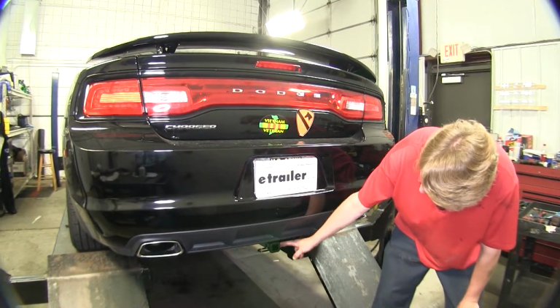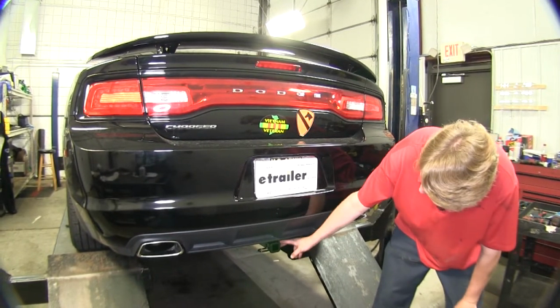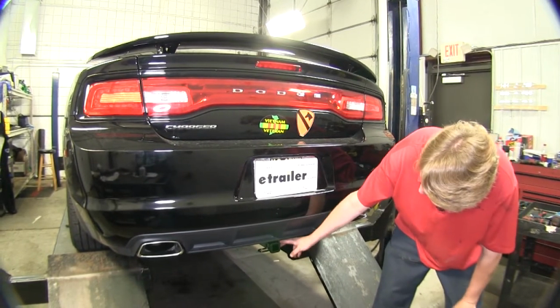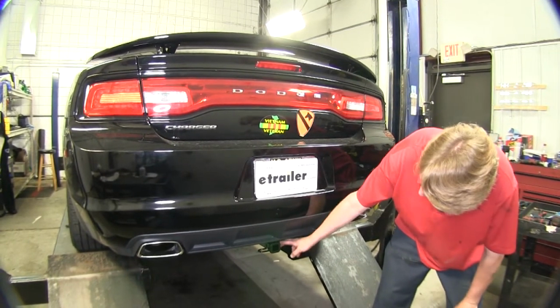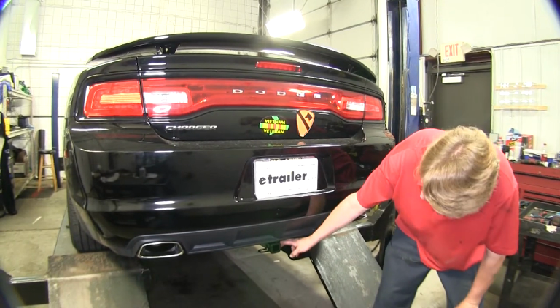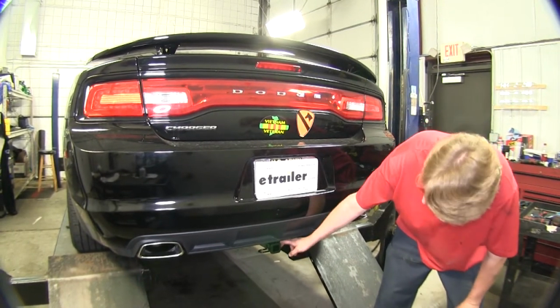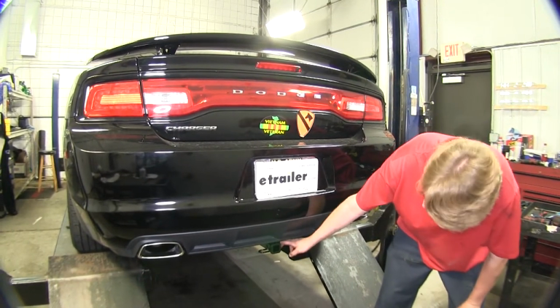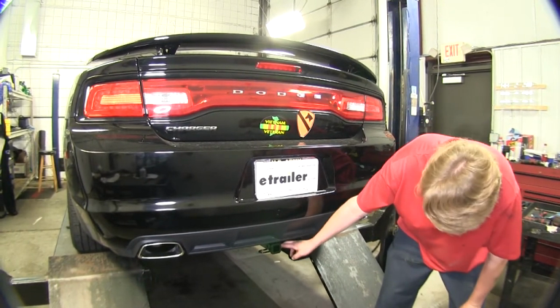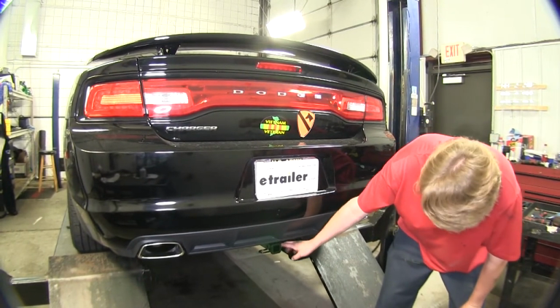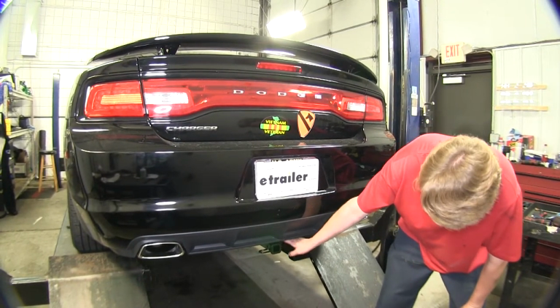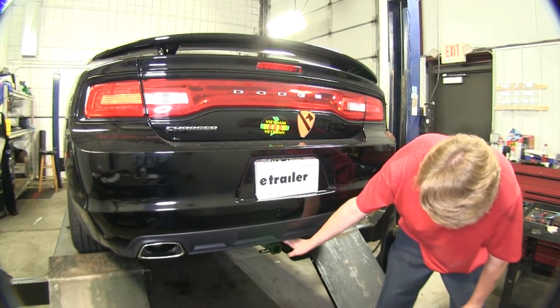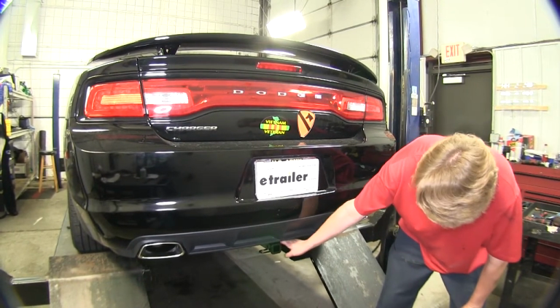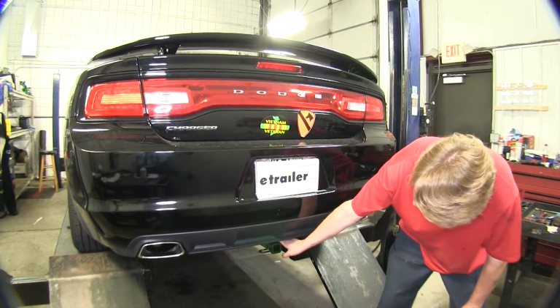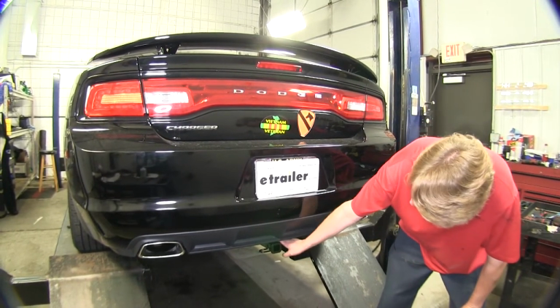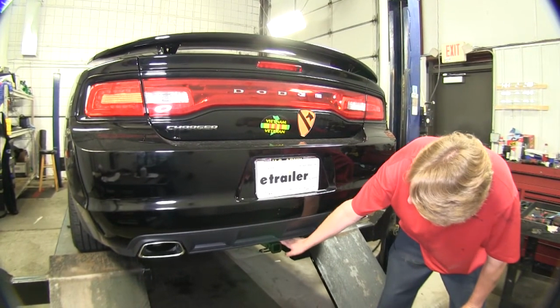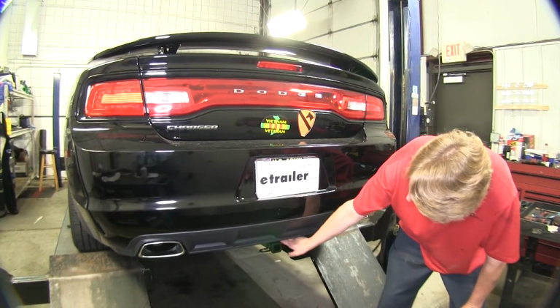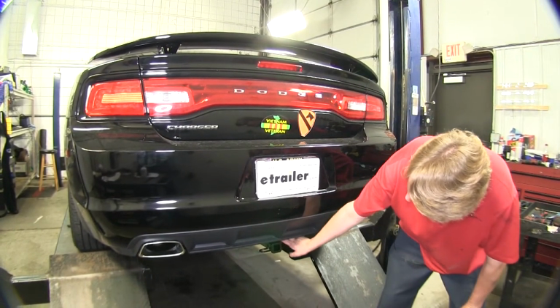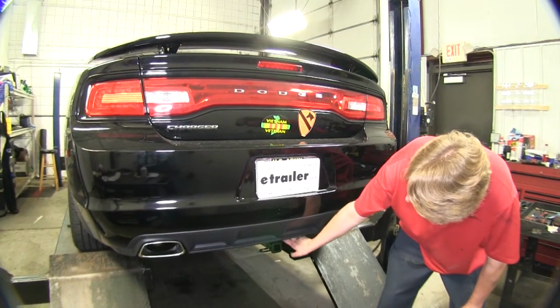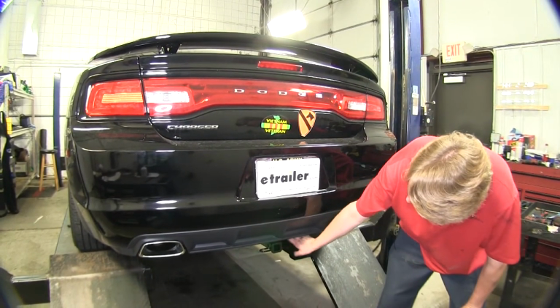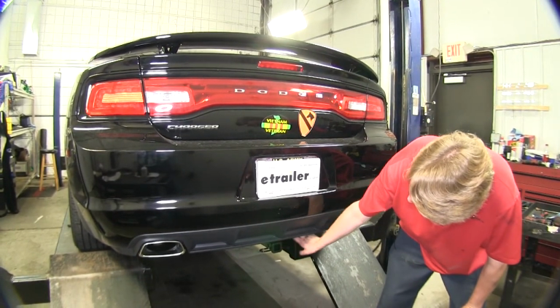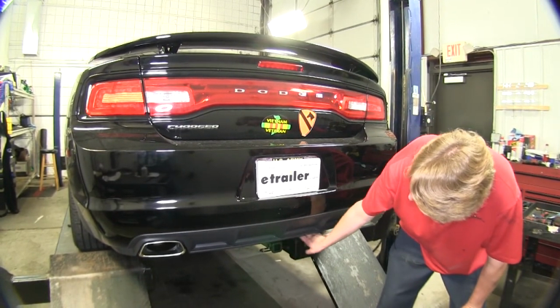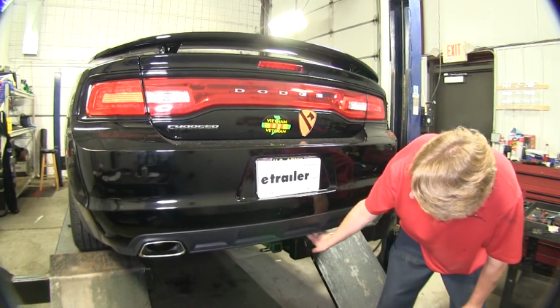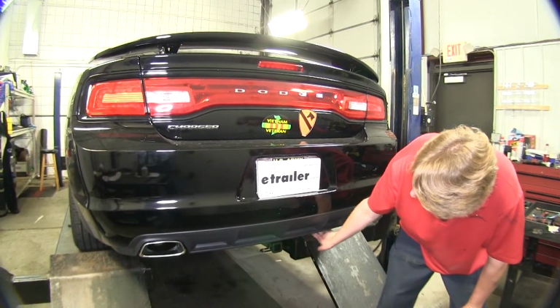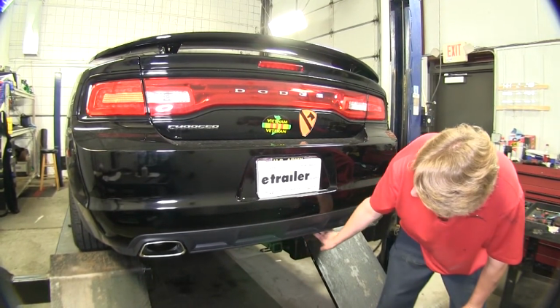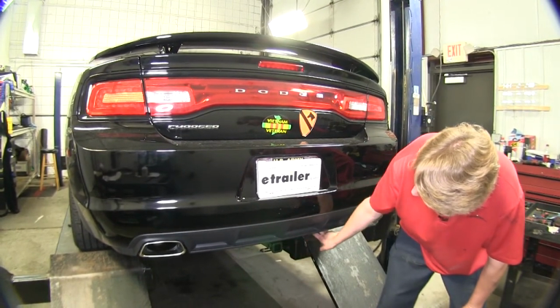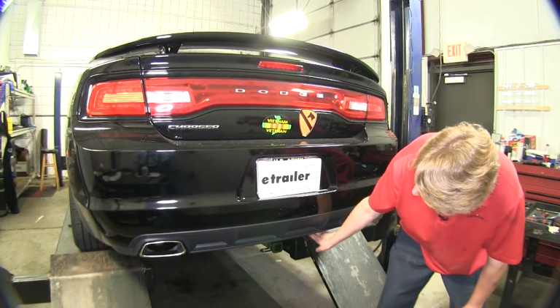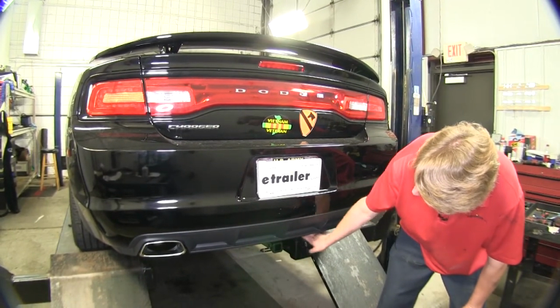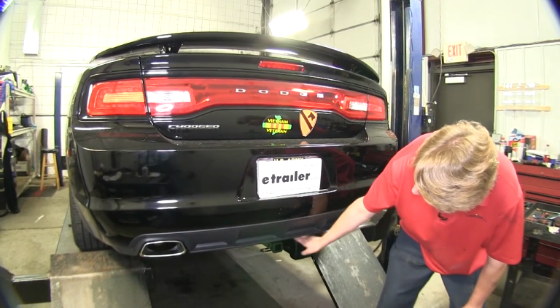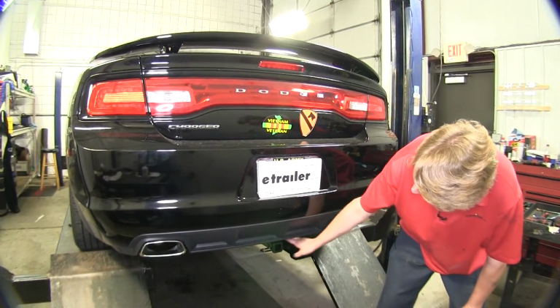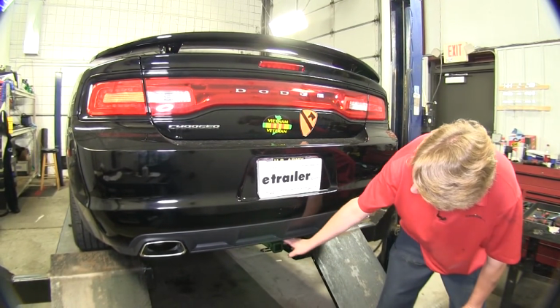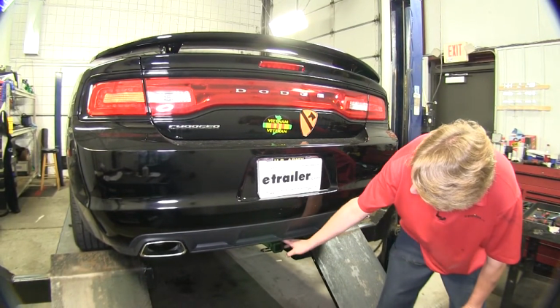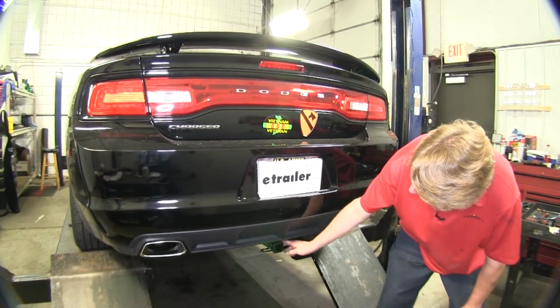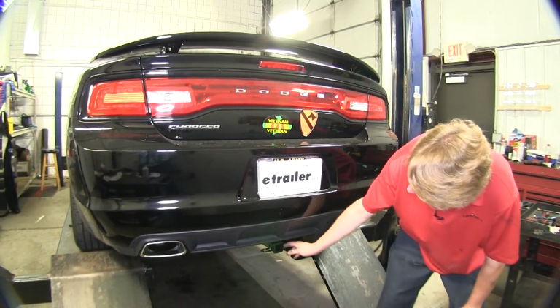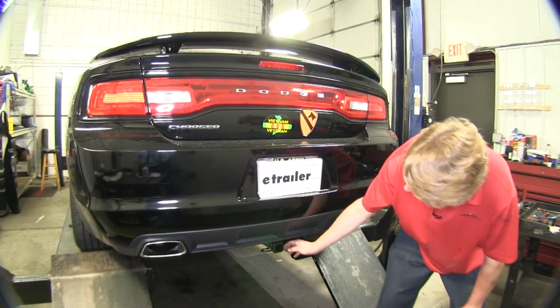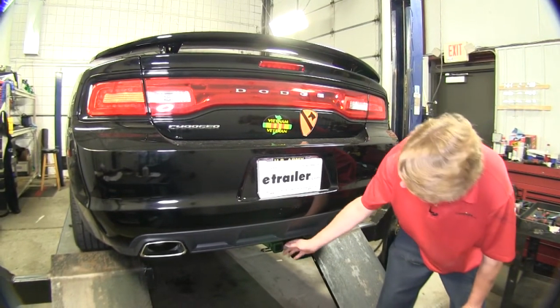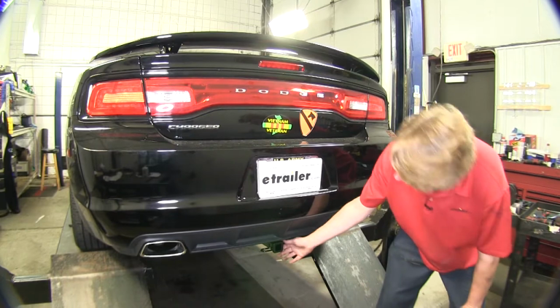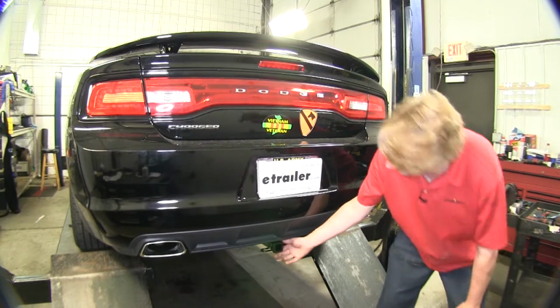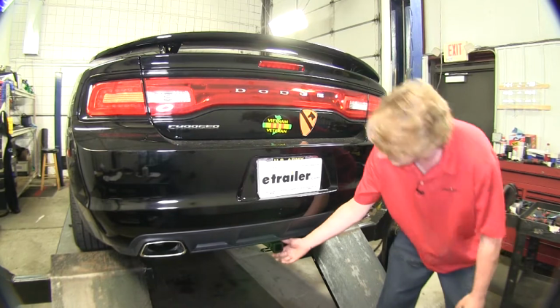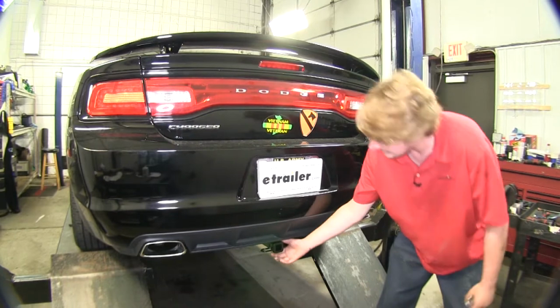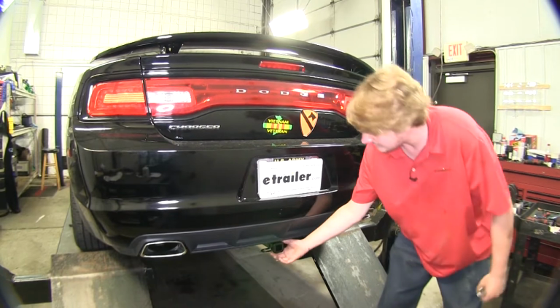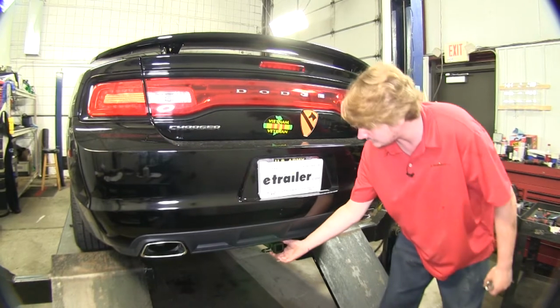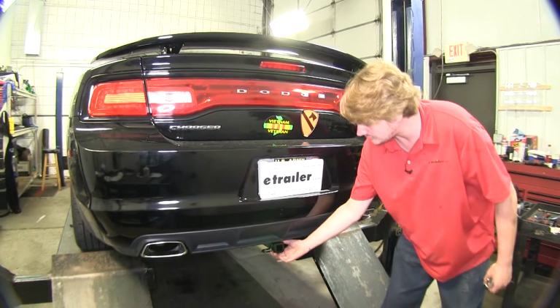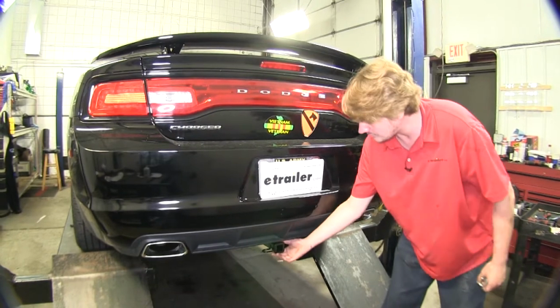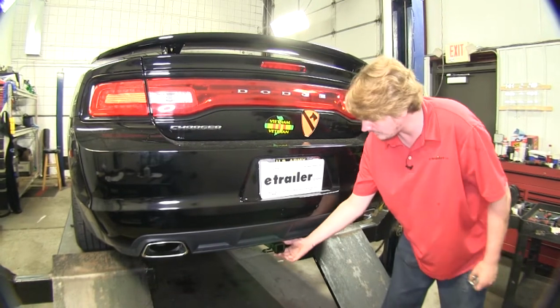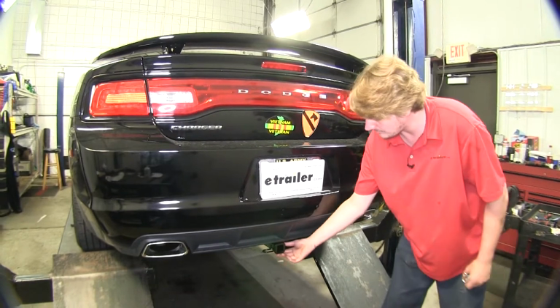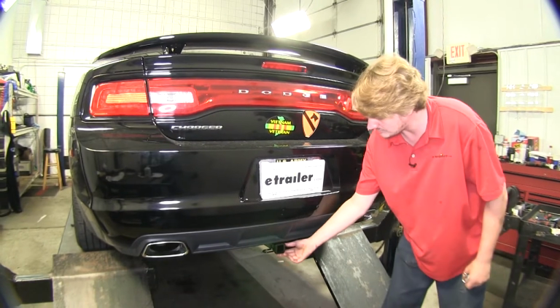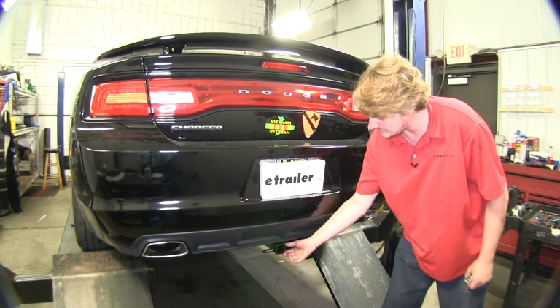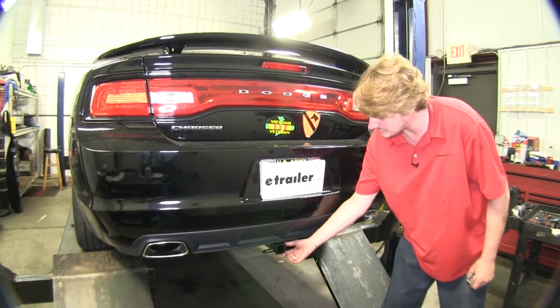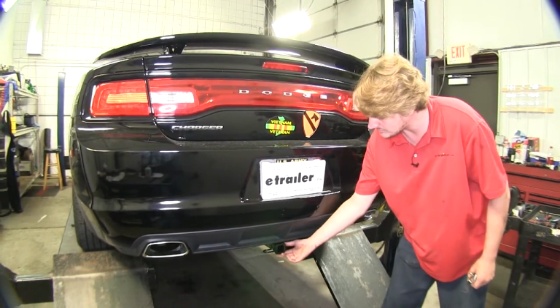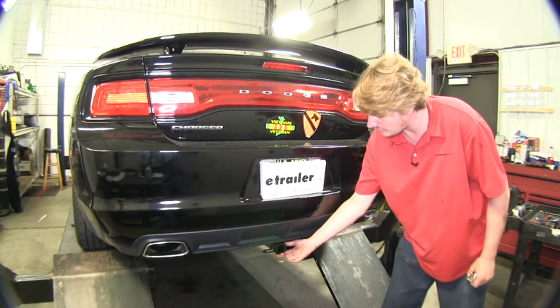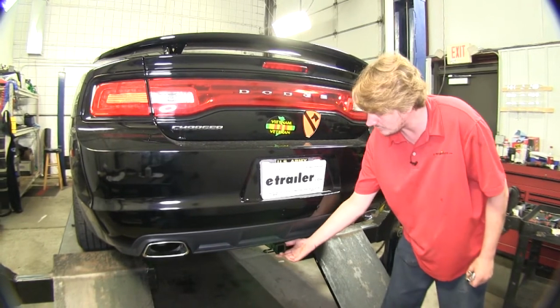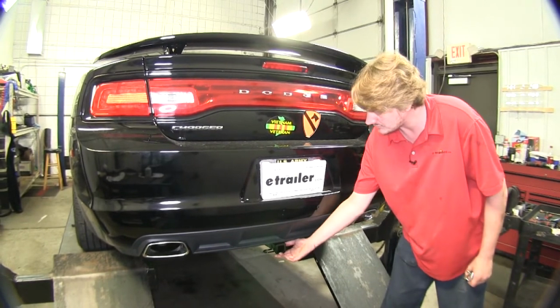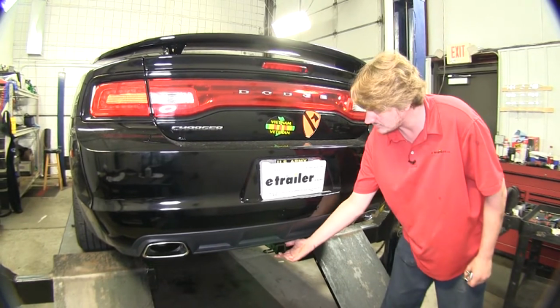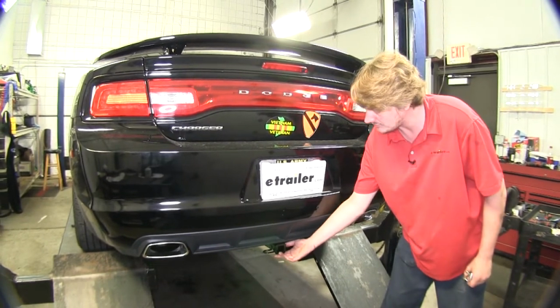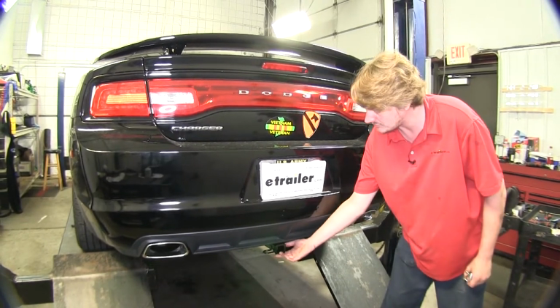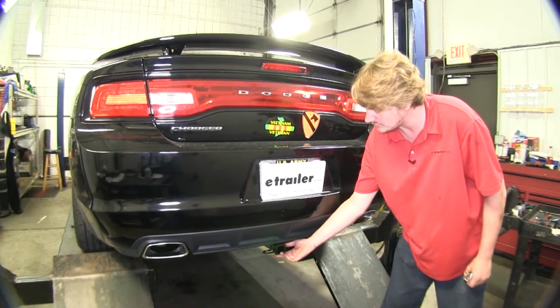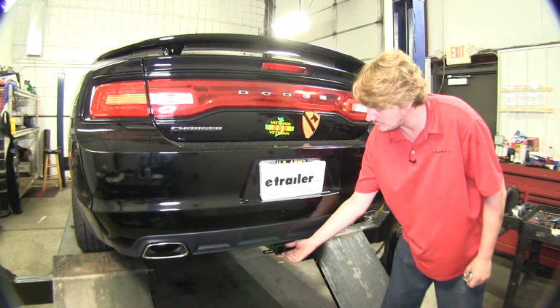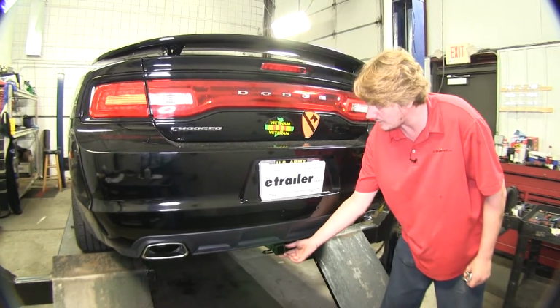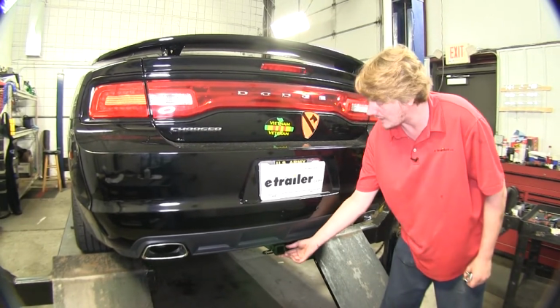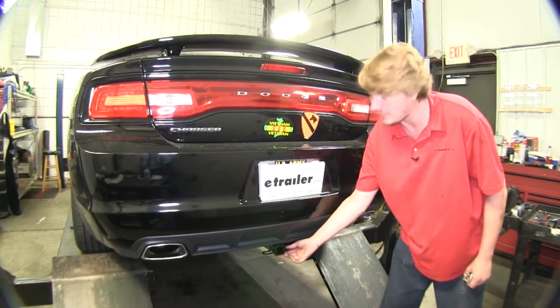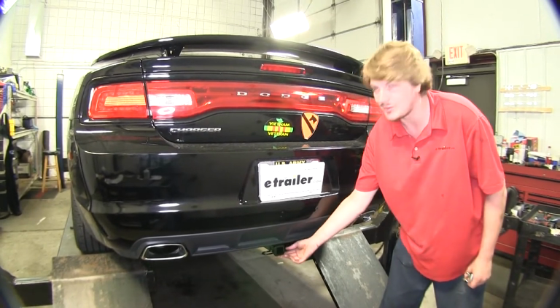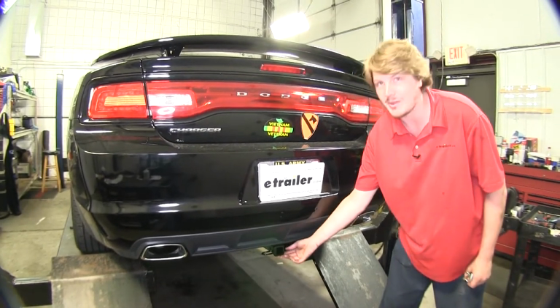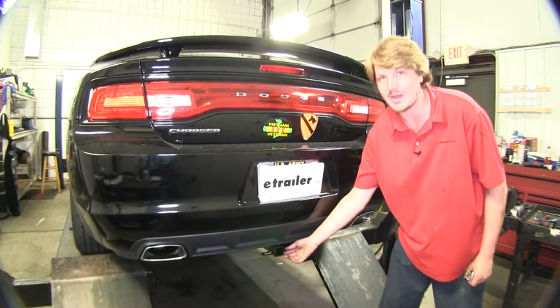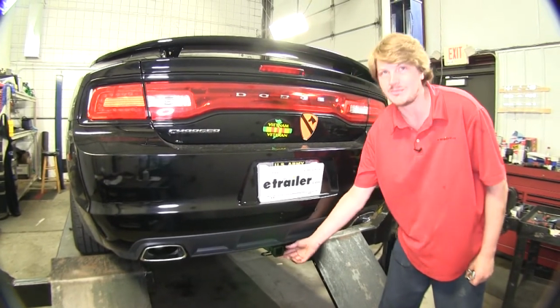As you can see, it's mostly hidden completely behind the bumper, and you're just going to be able to see the small receiver tube at the bottom.